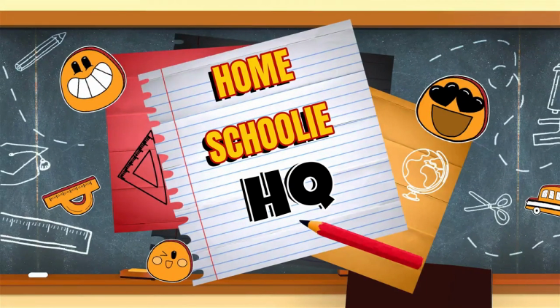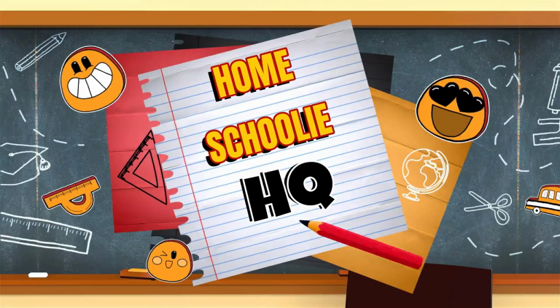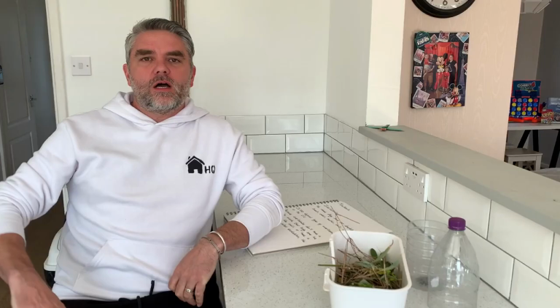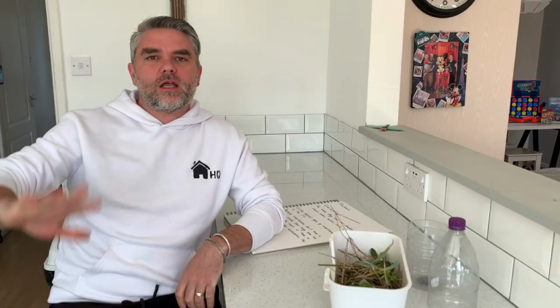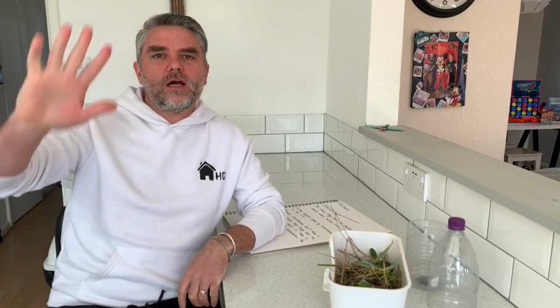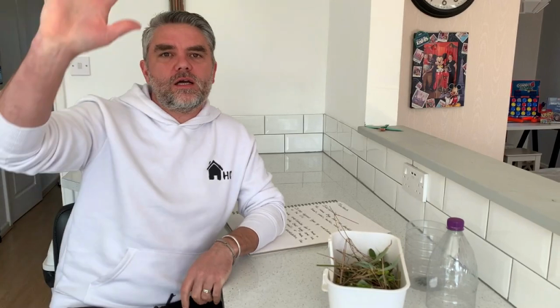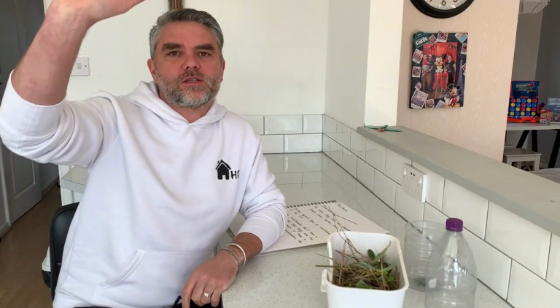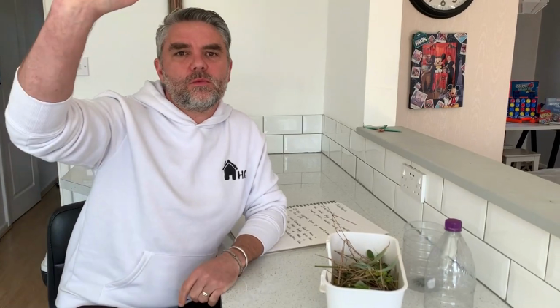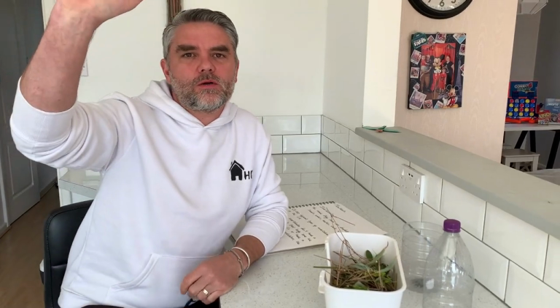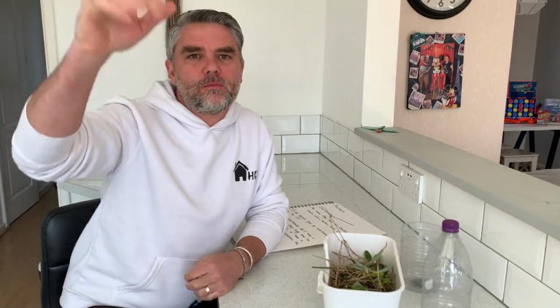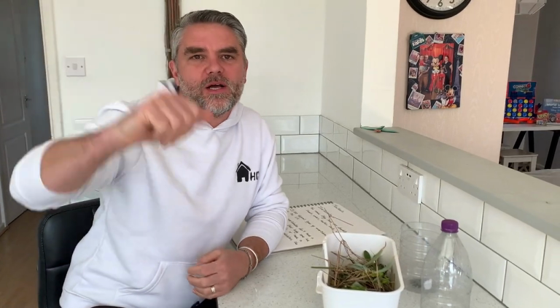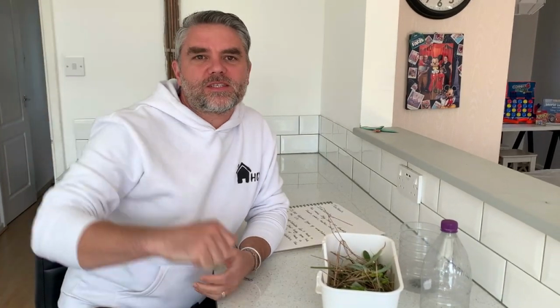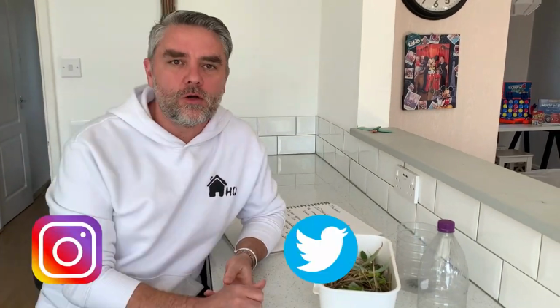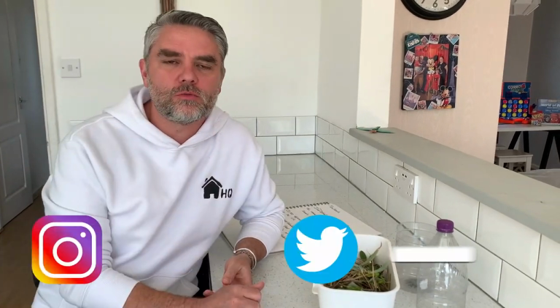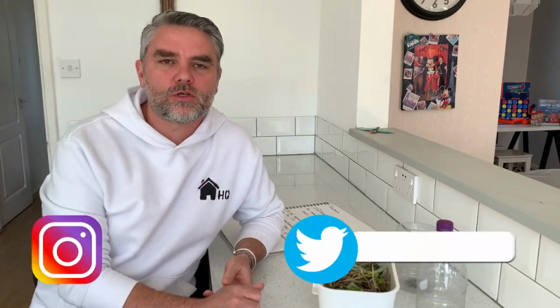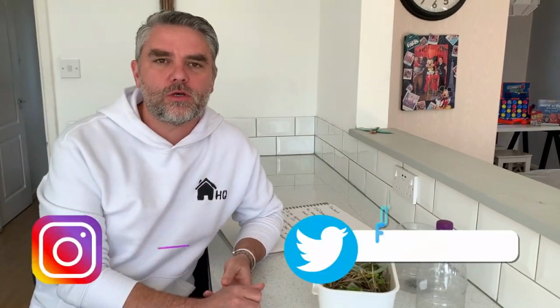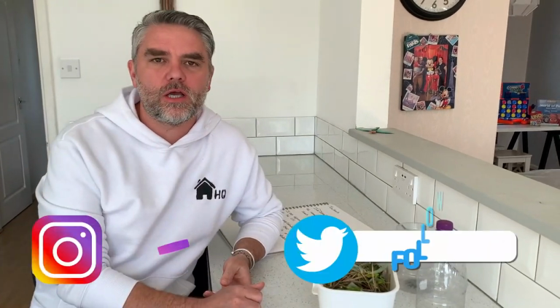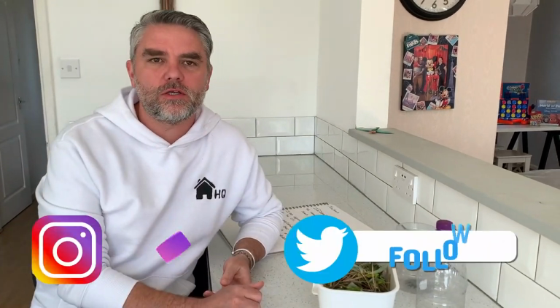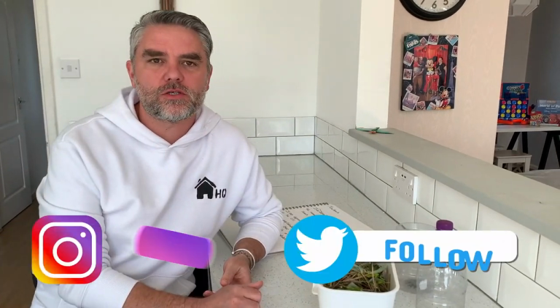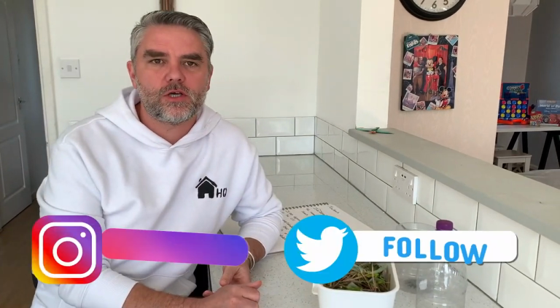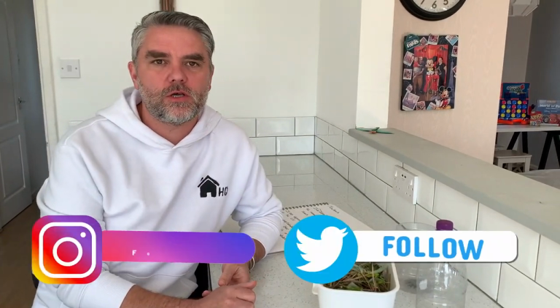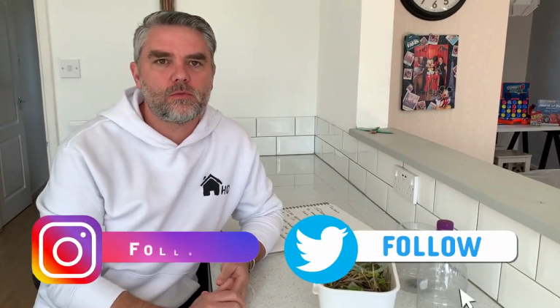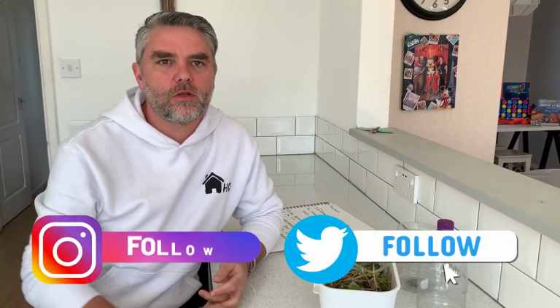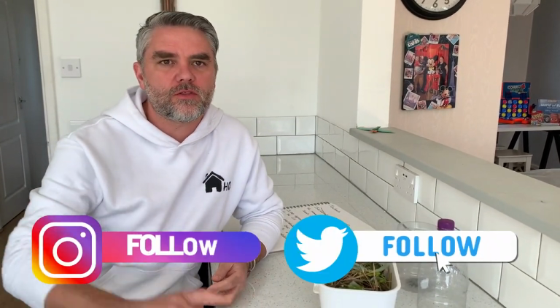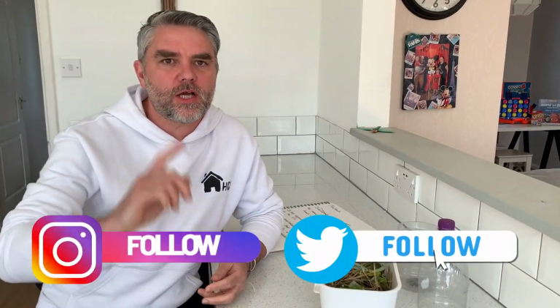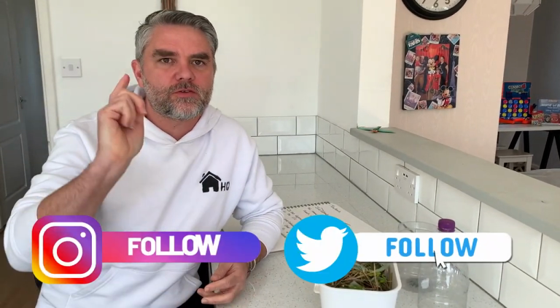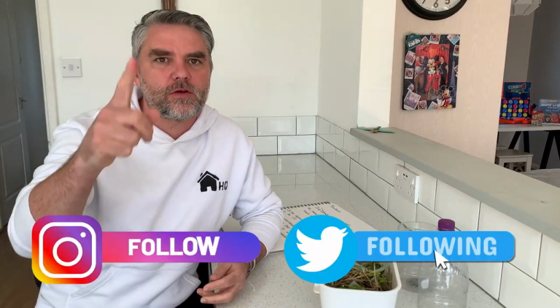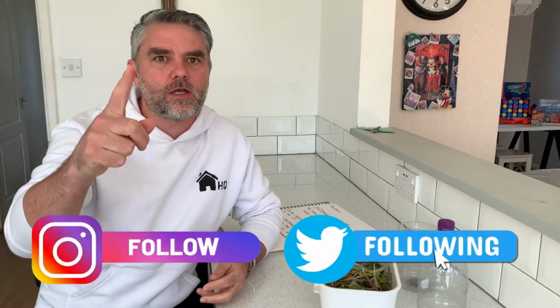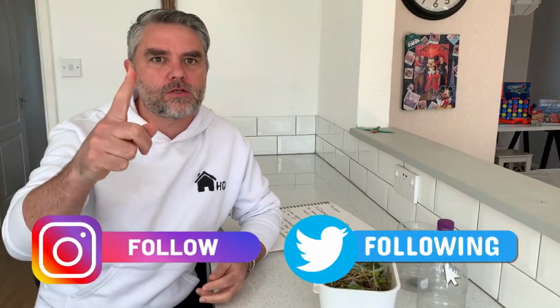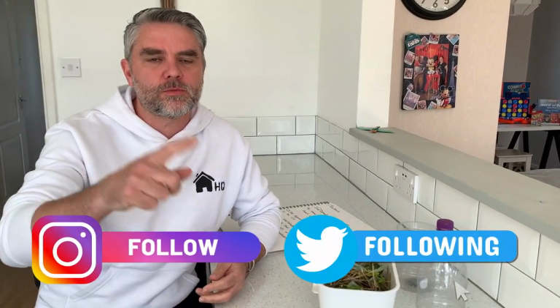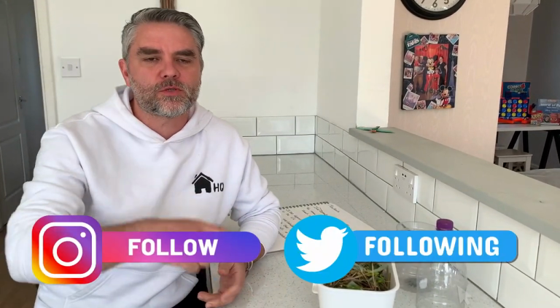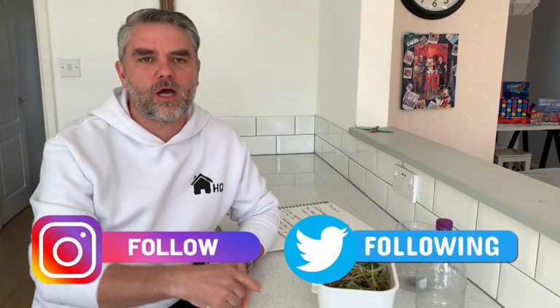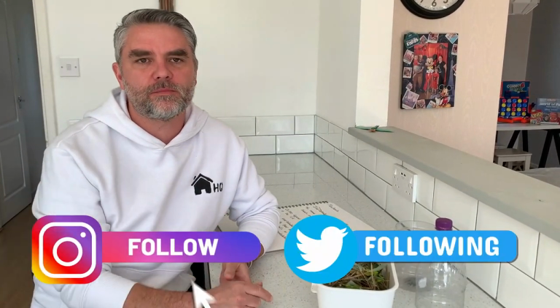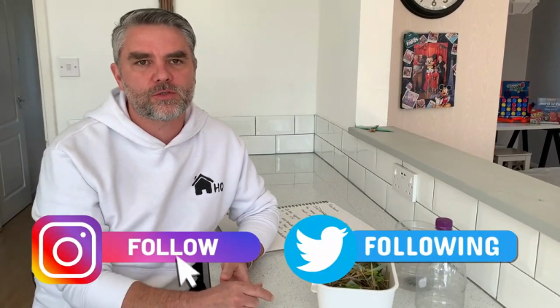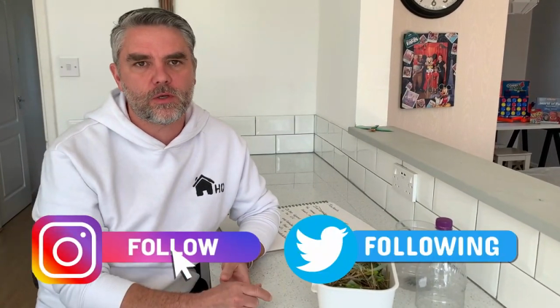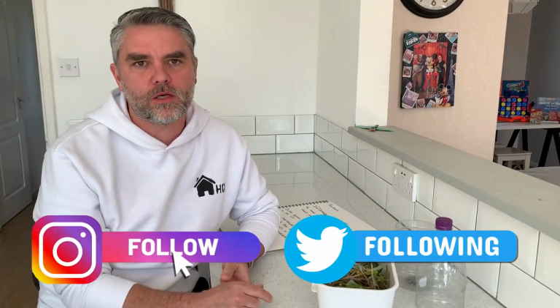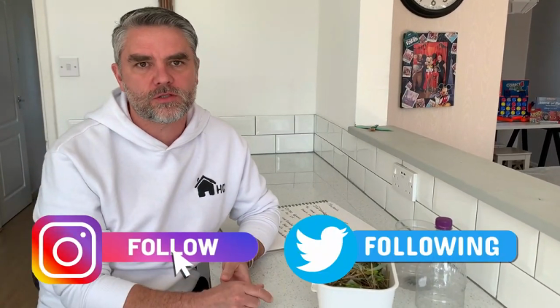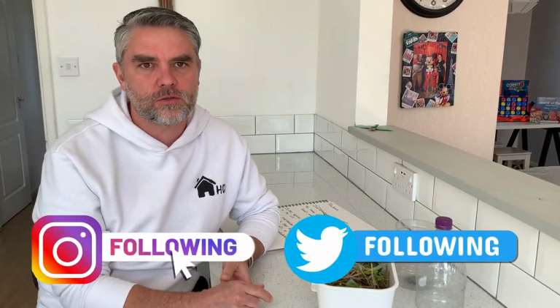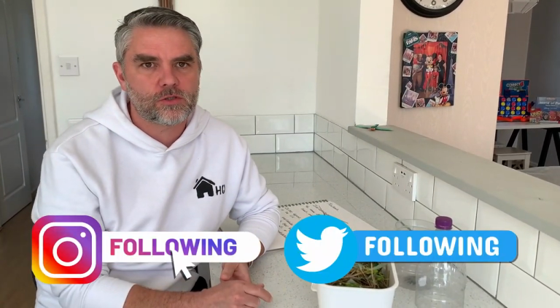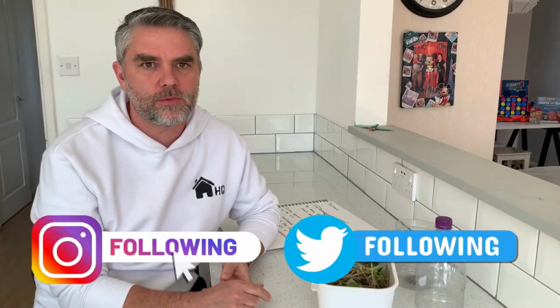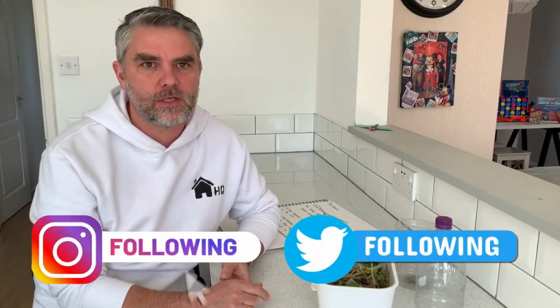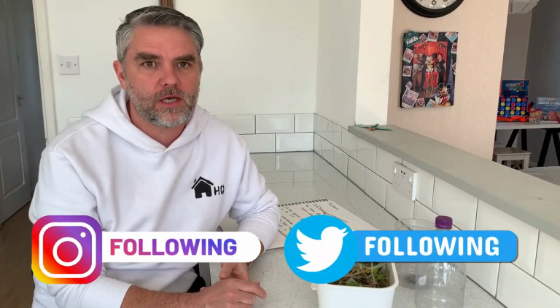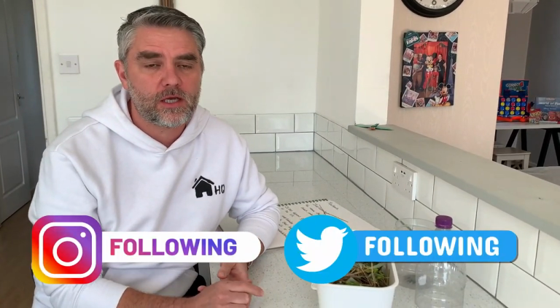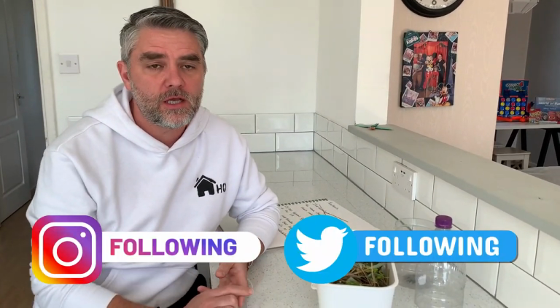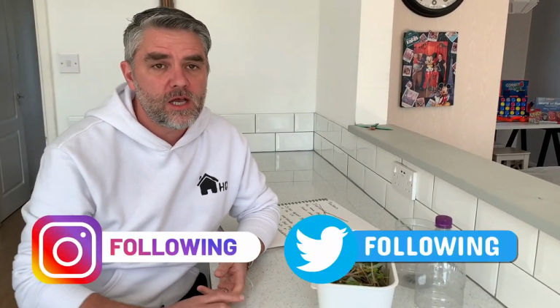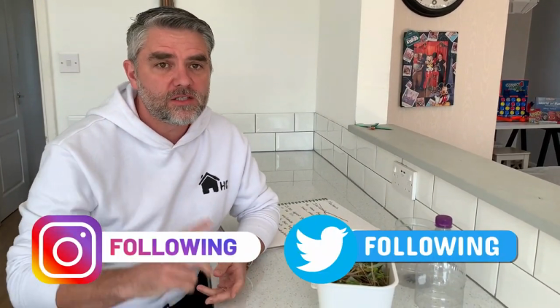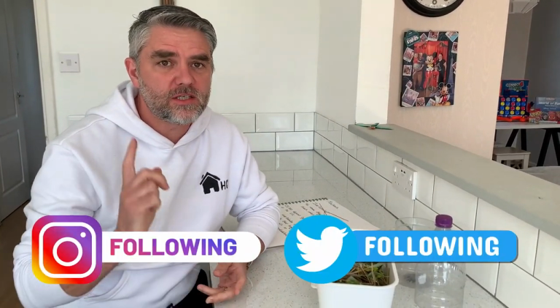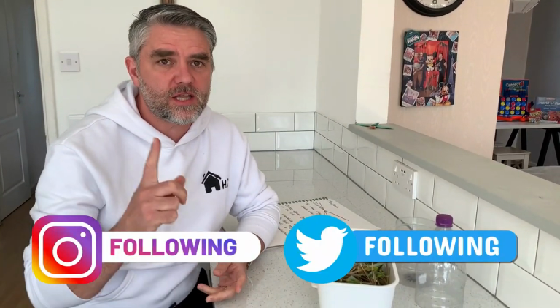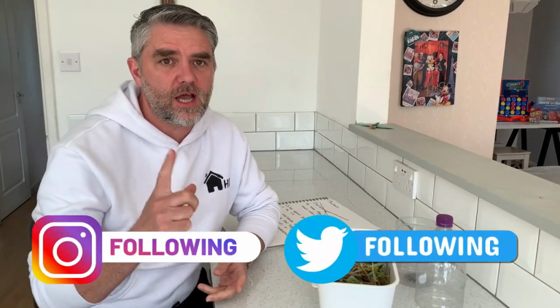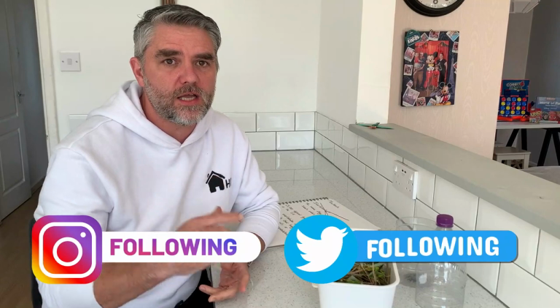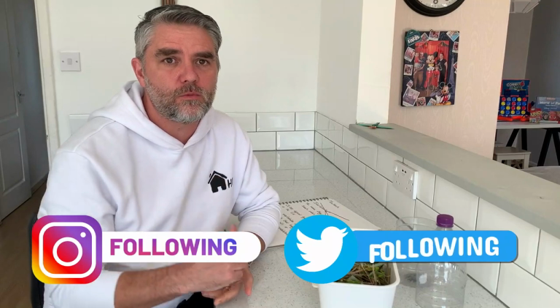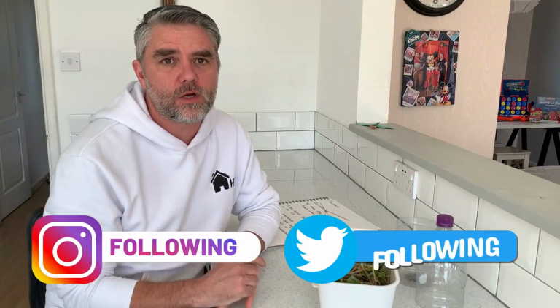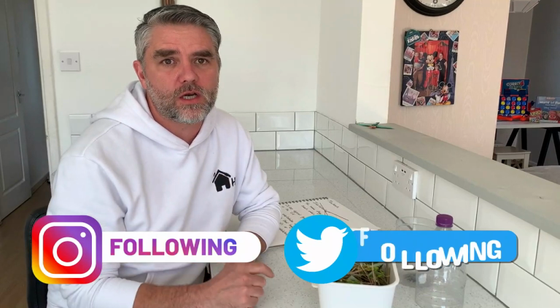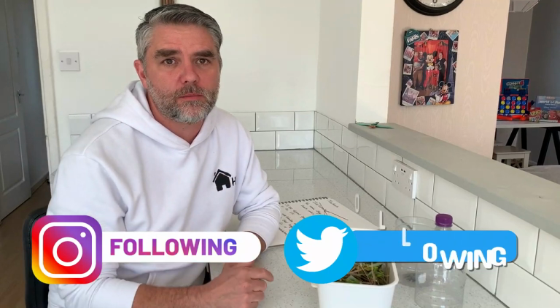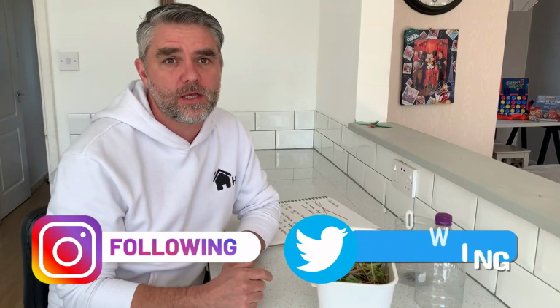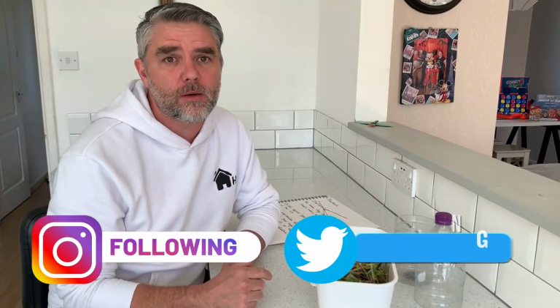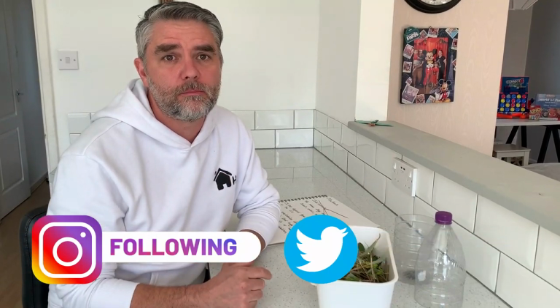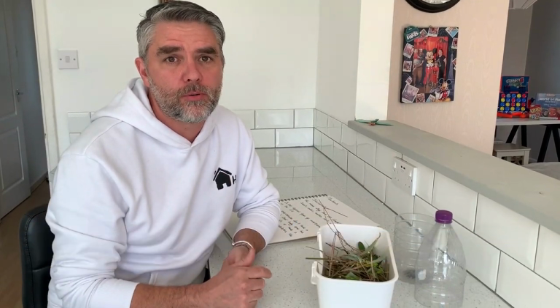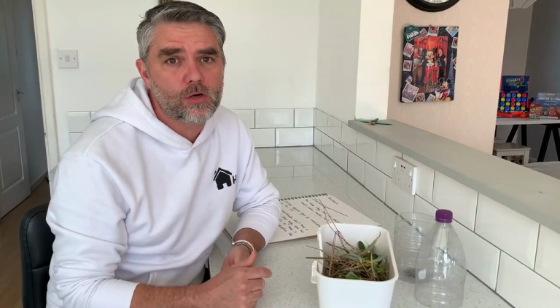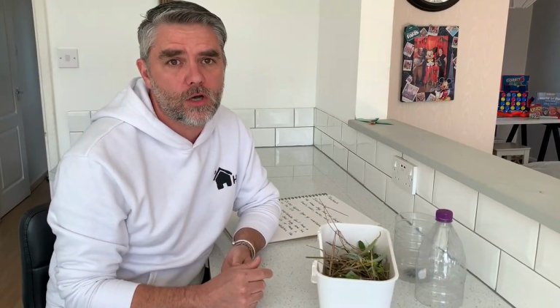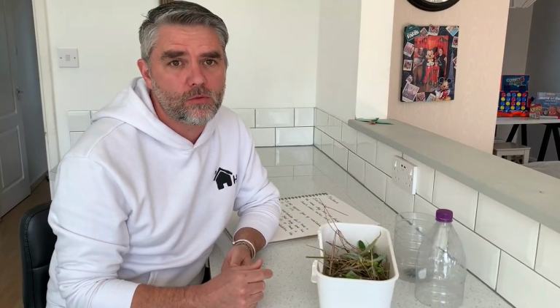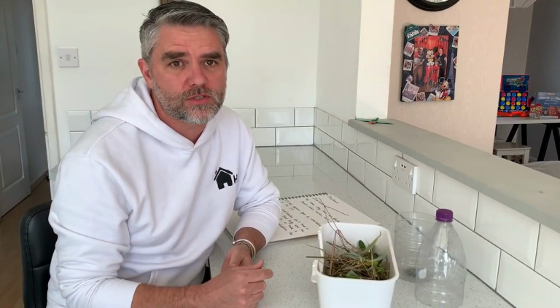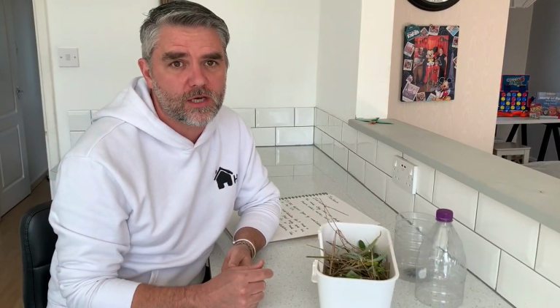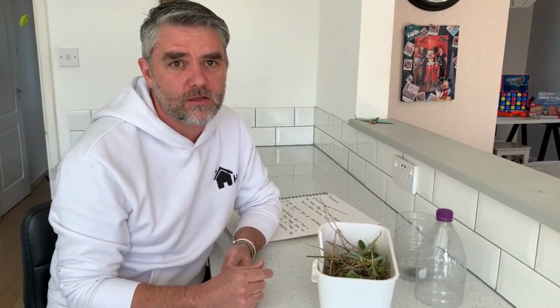Hi guys and welcome back to Homeschooling HQ. Thanks for subscribing to all our social media. Today we're going to make a bug hotel.